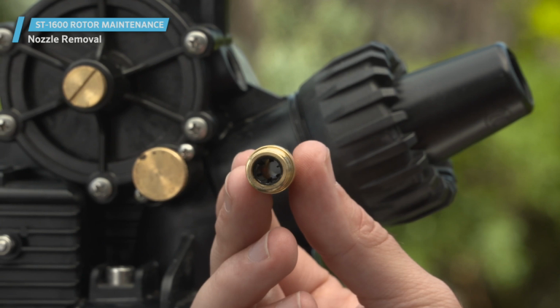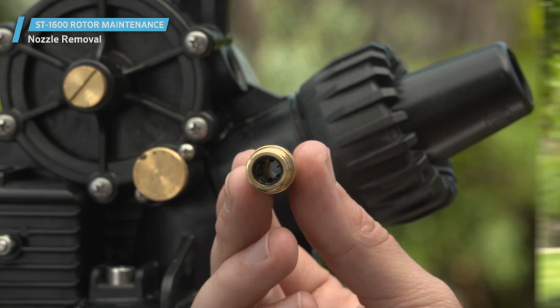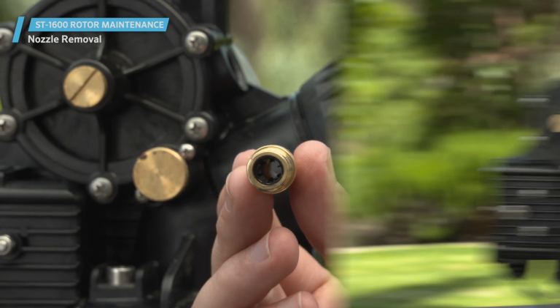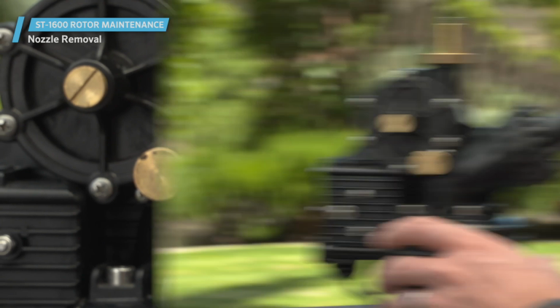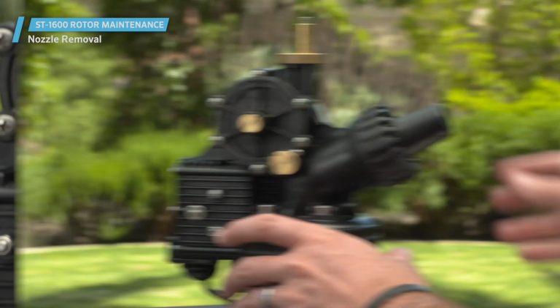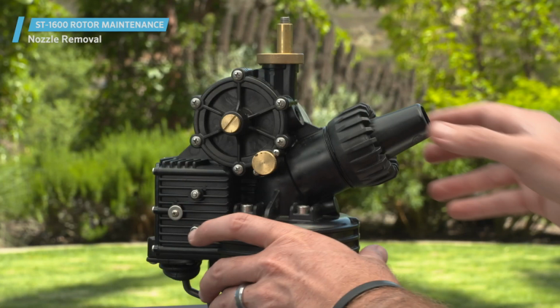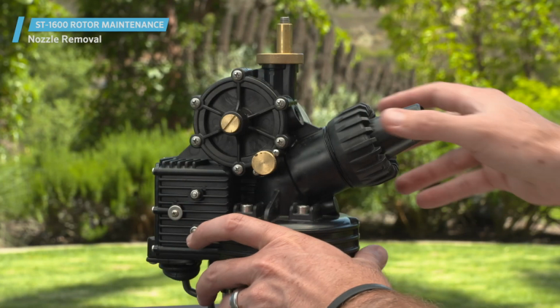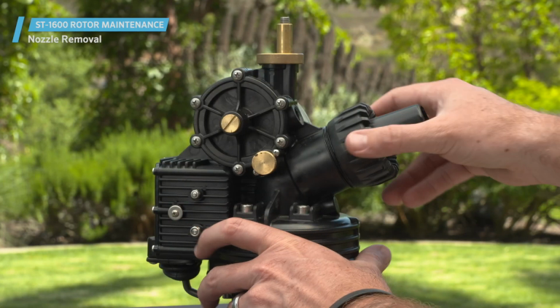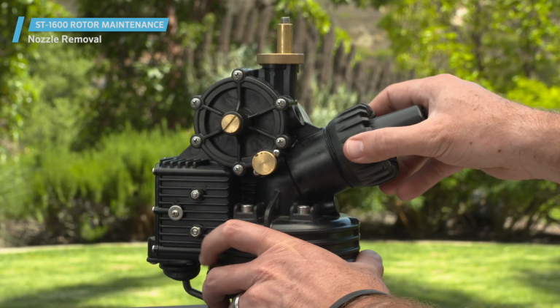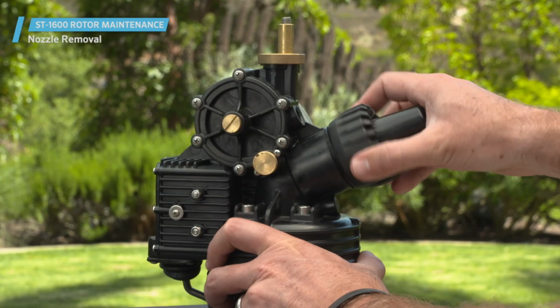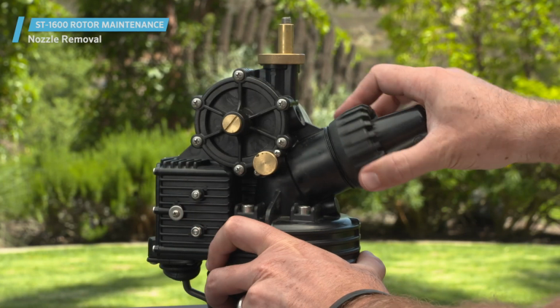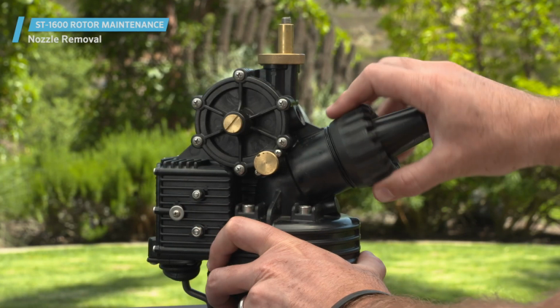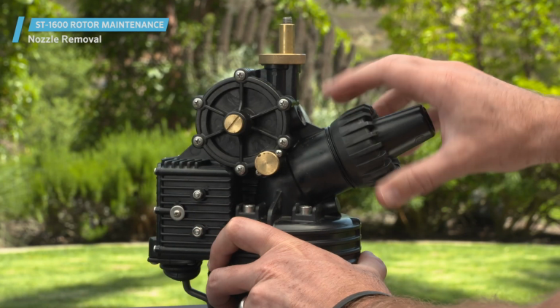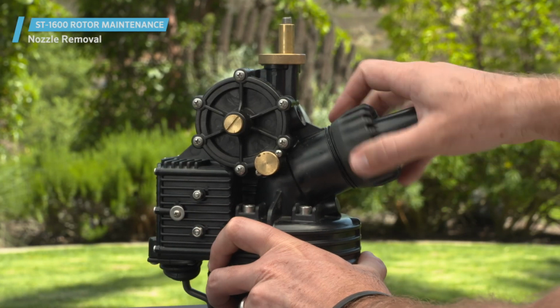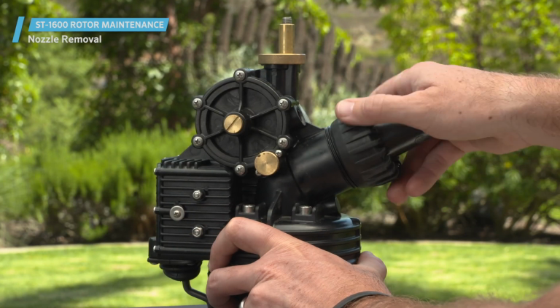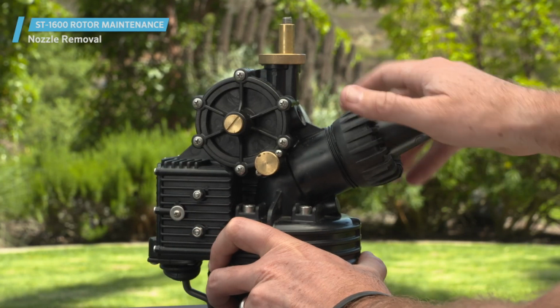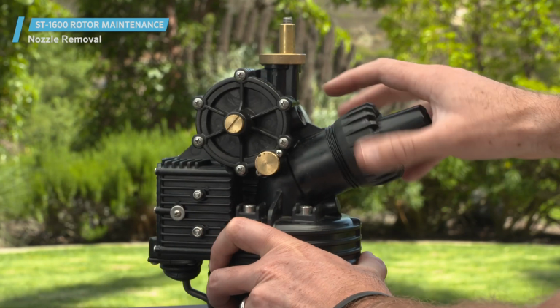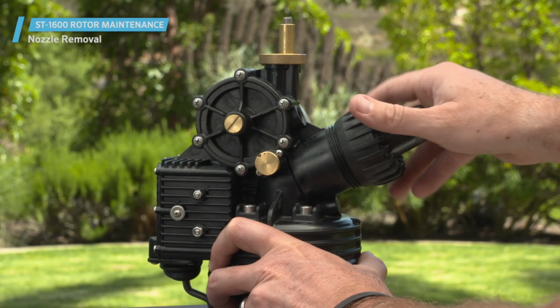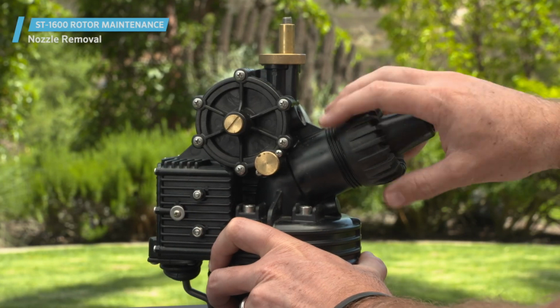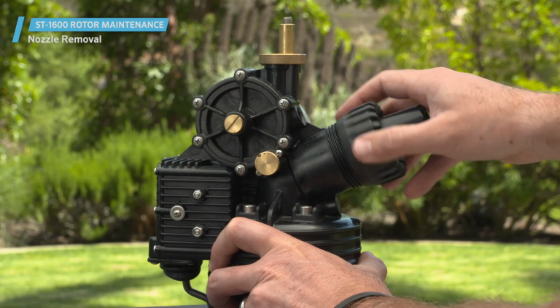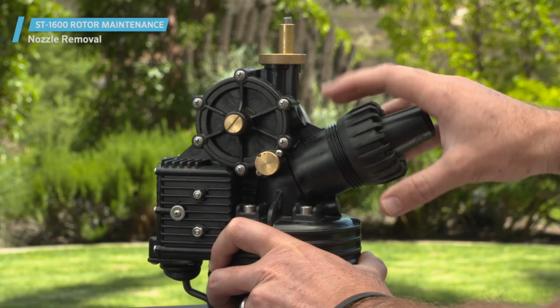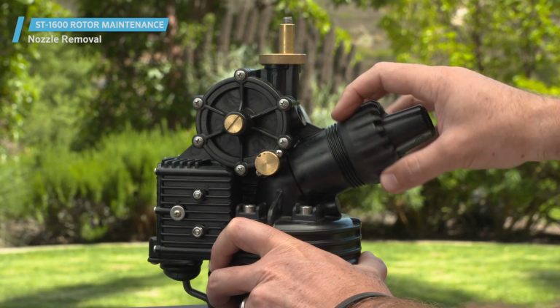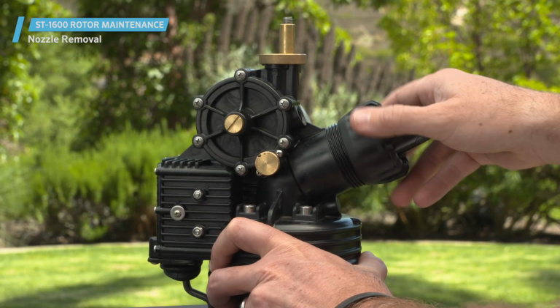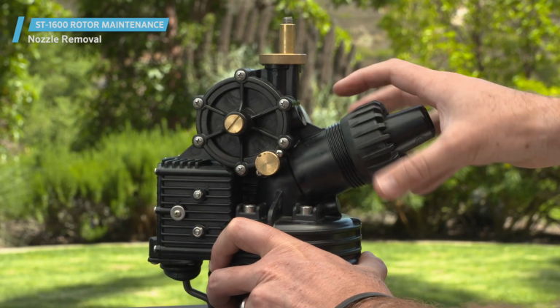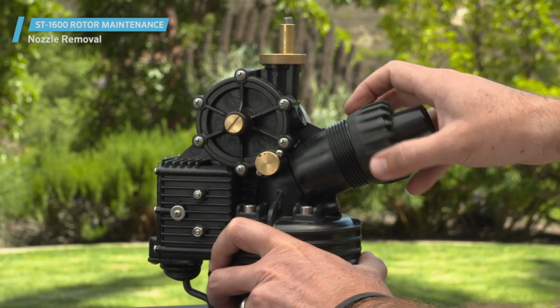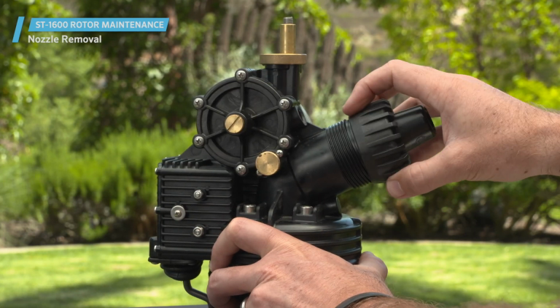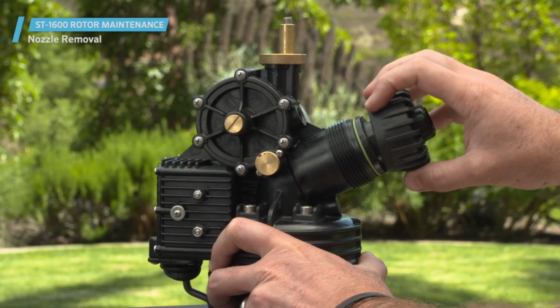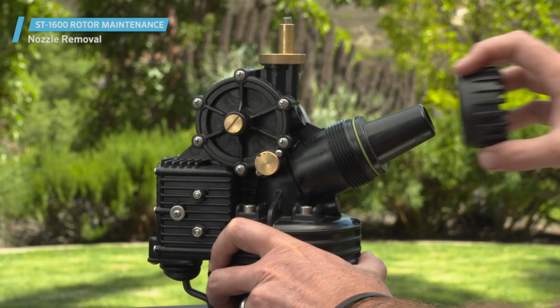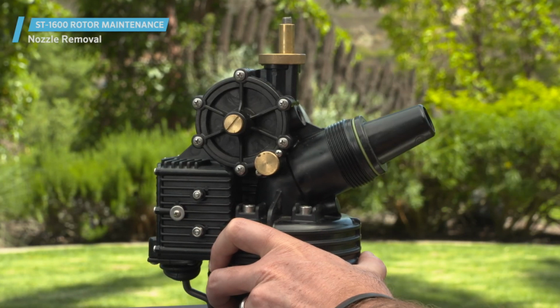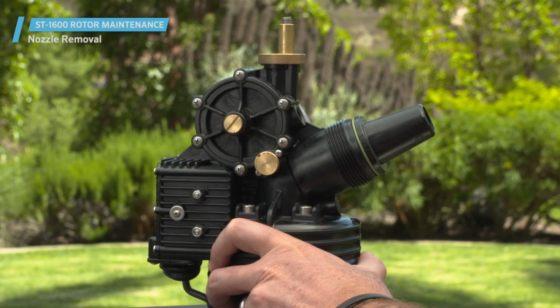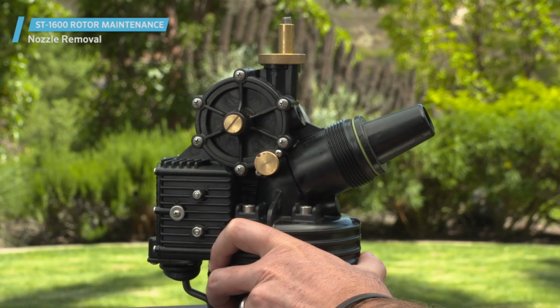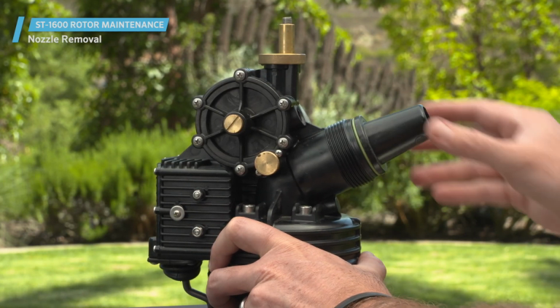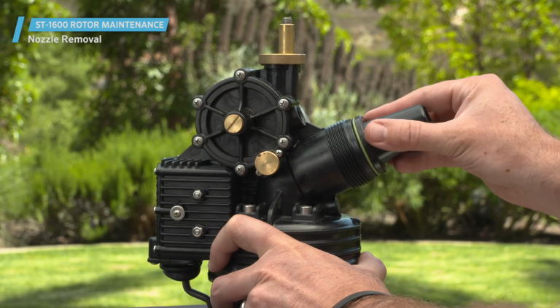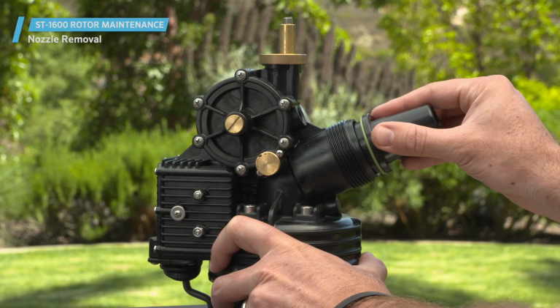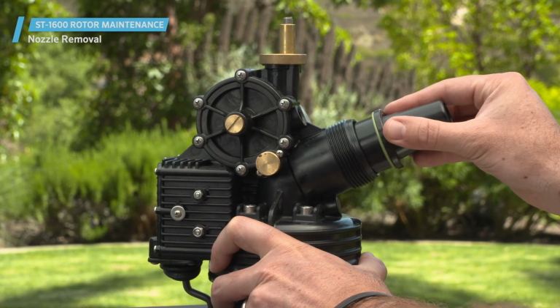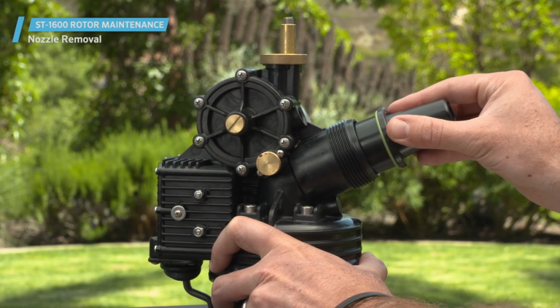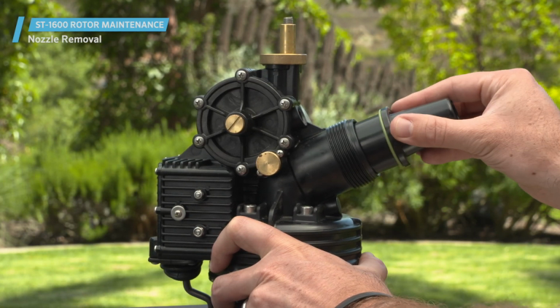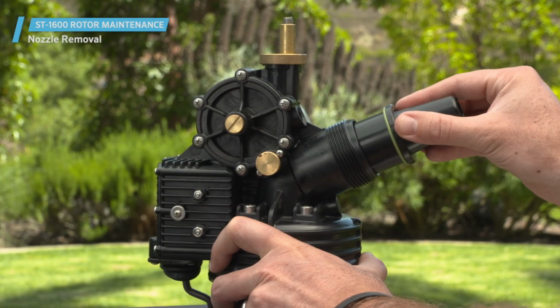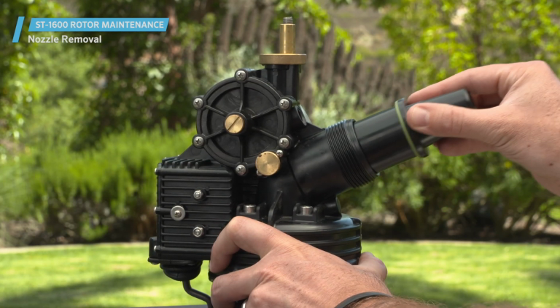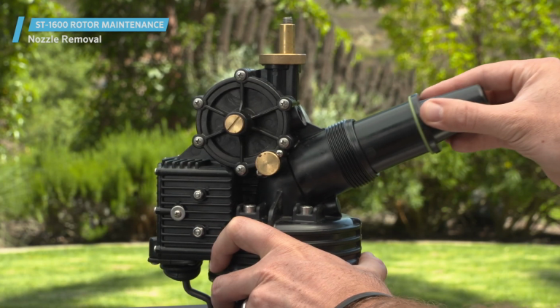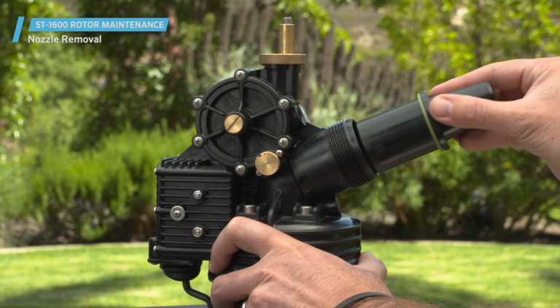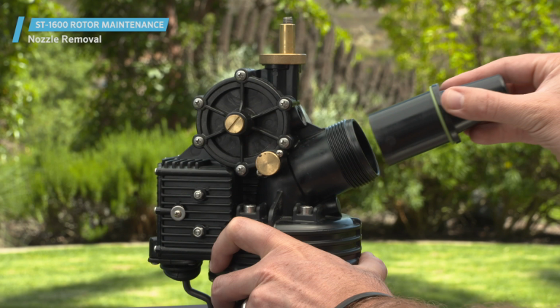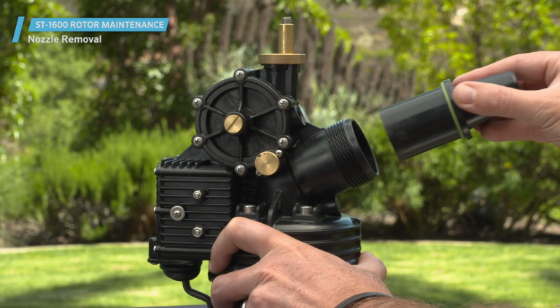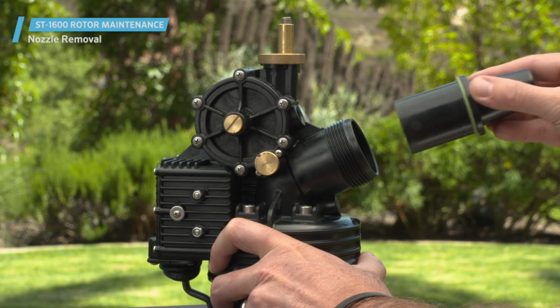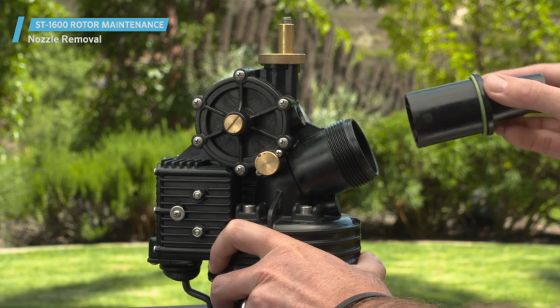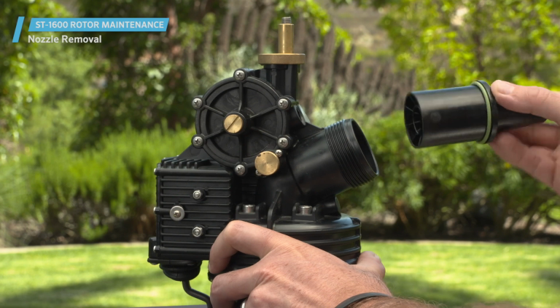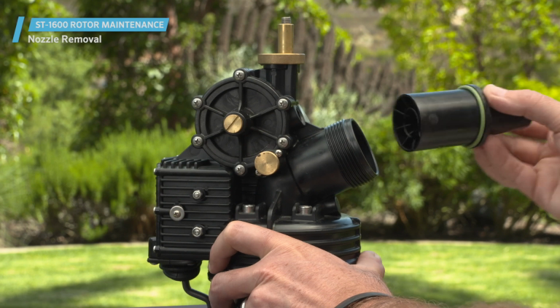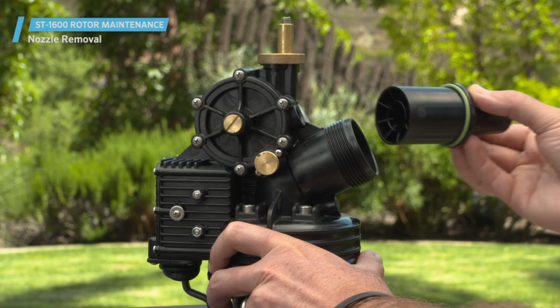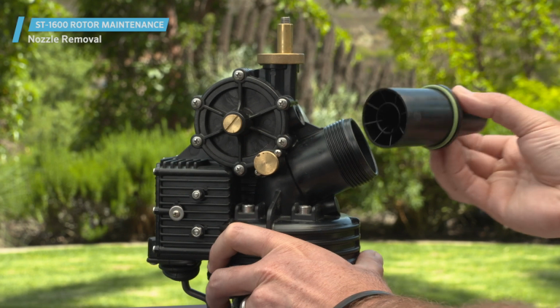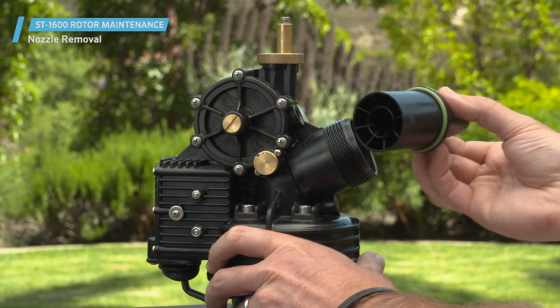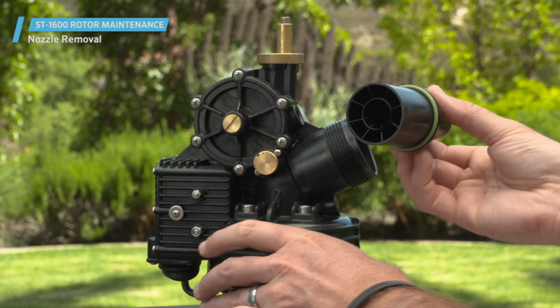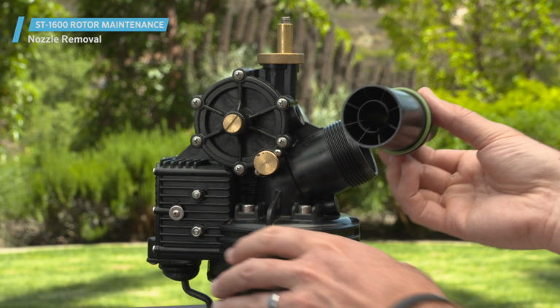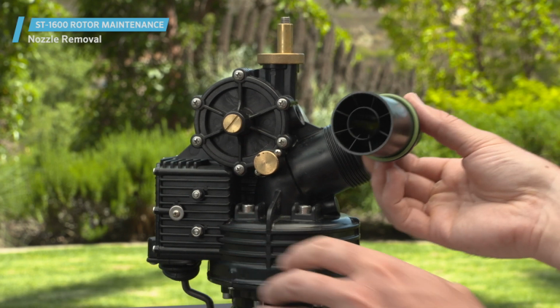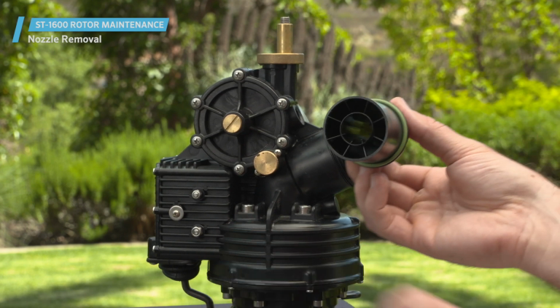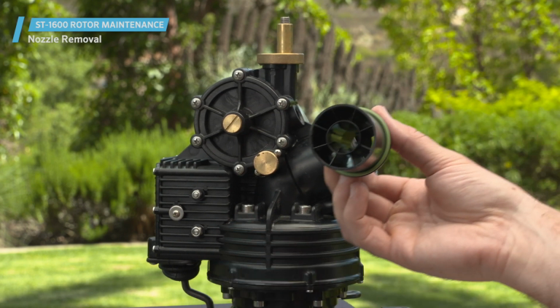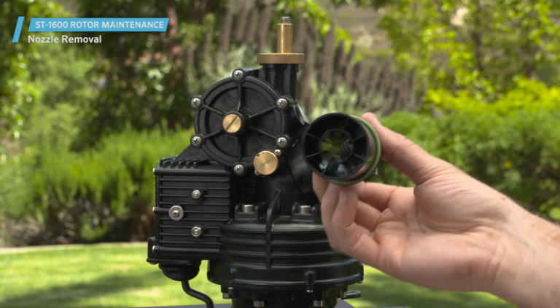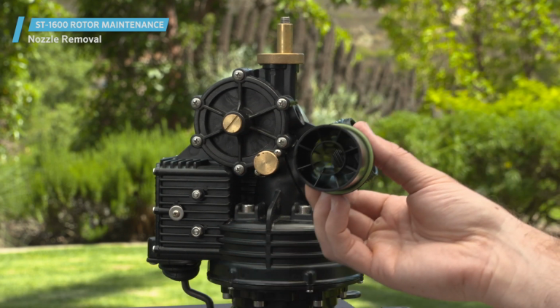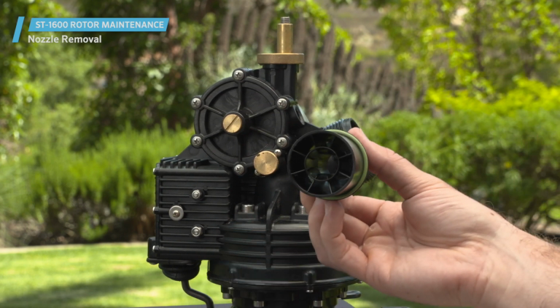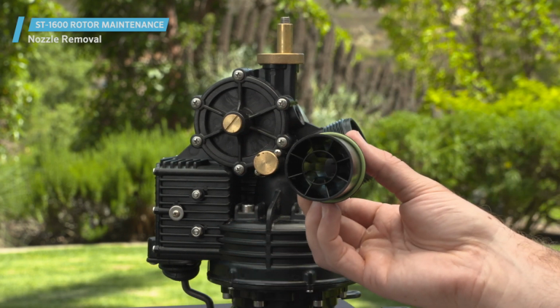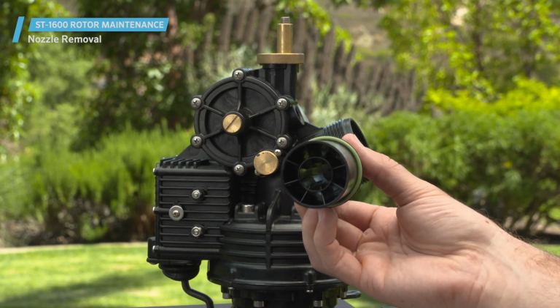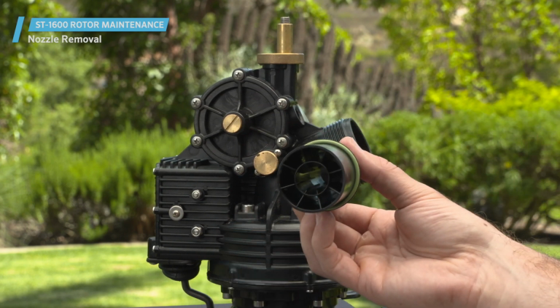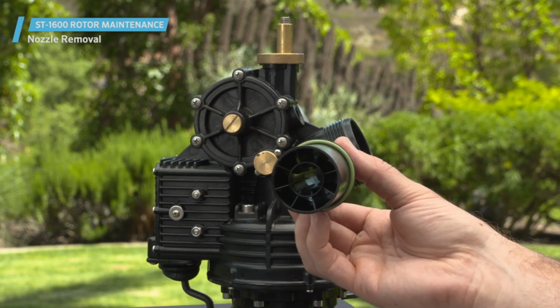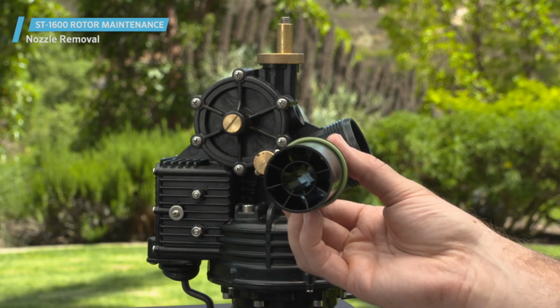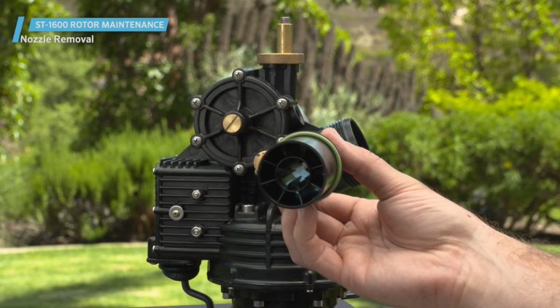The main nozzle can be unthreaded with channel locks or by hand. Simply unscrew and check inside for any debris.